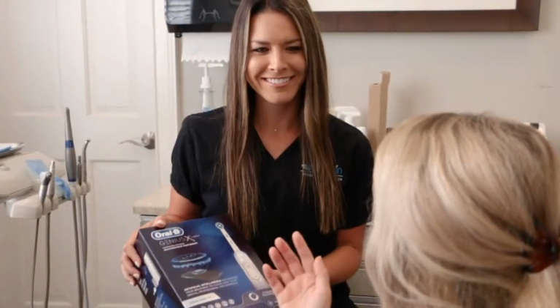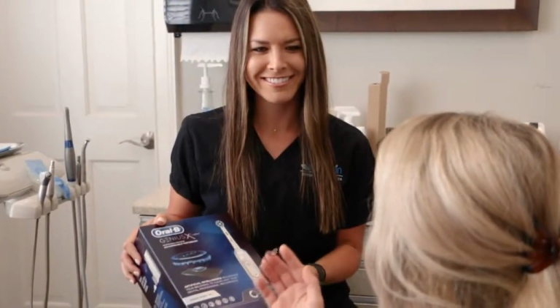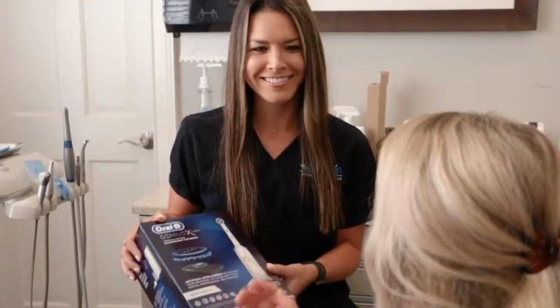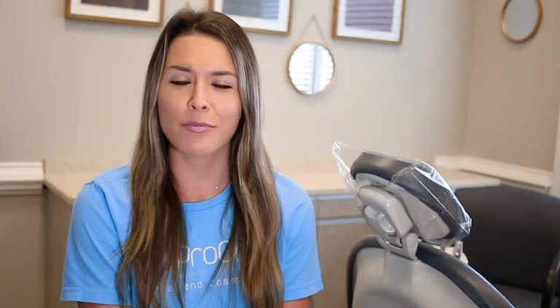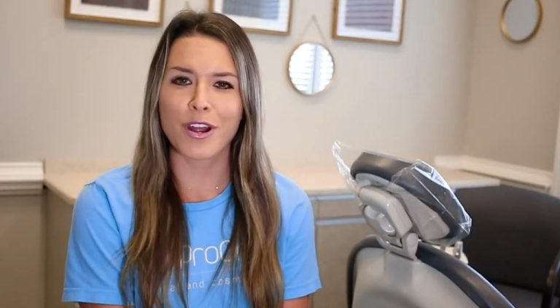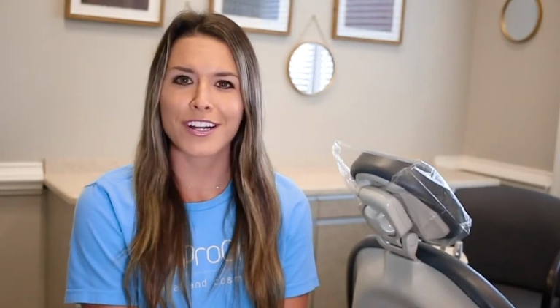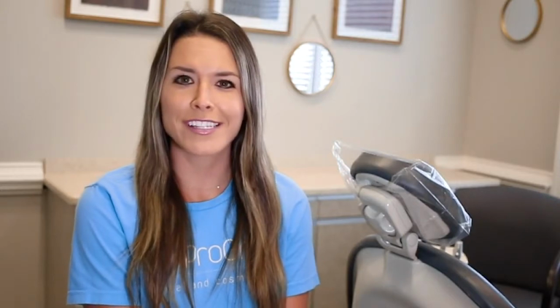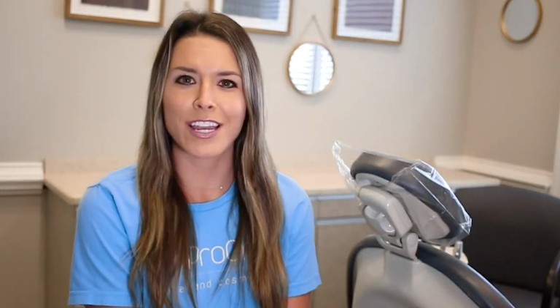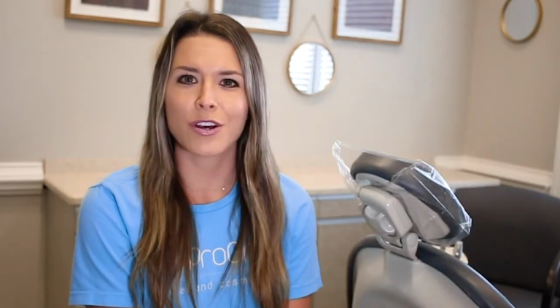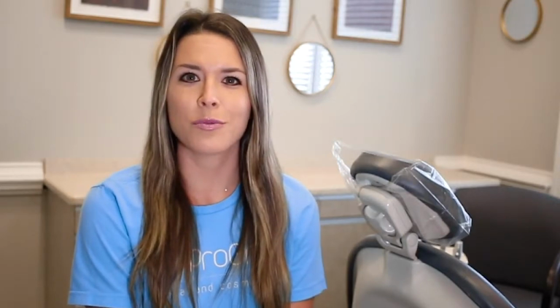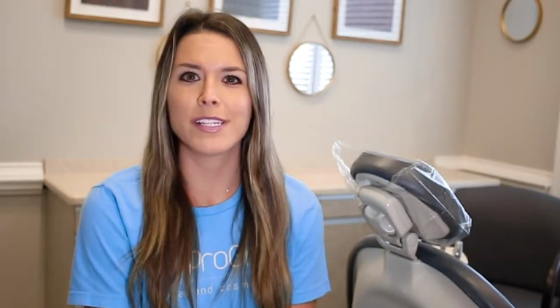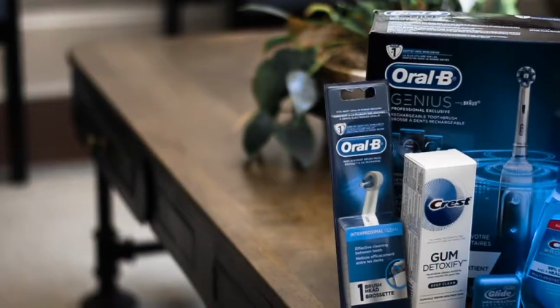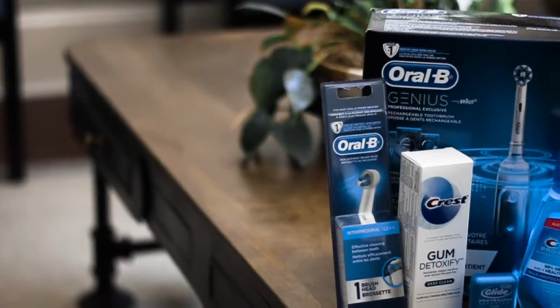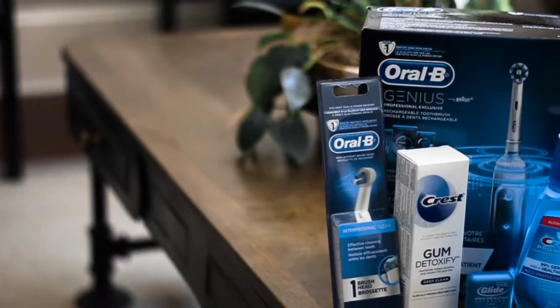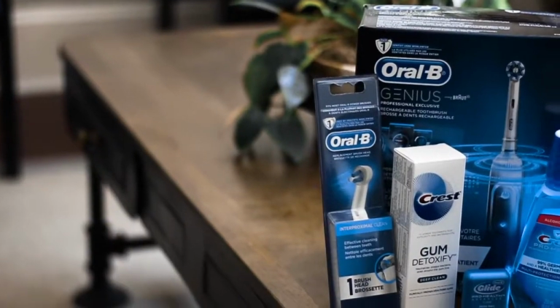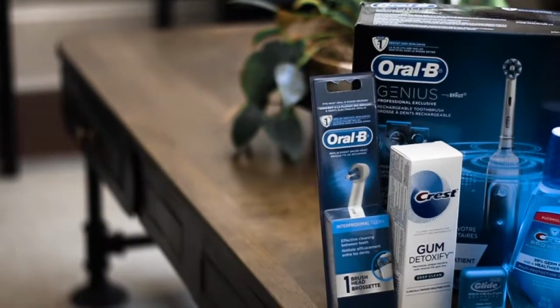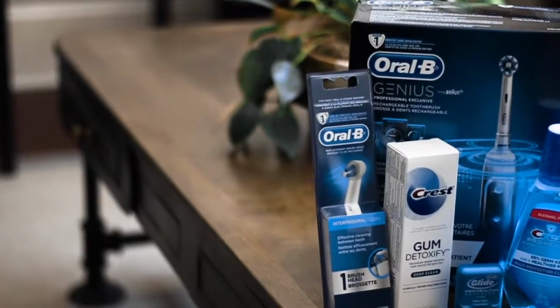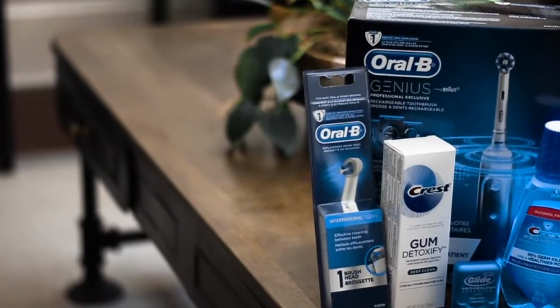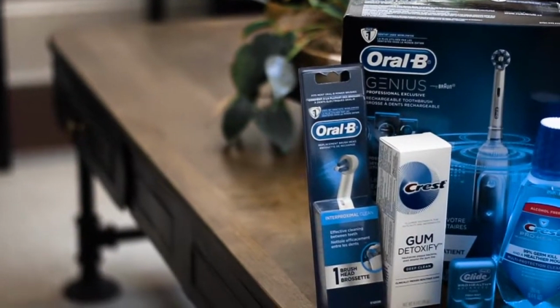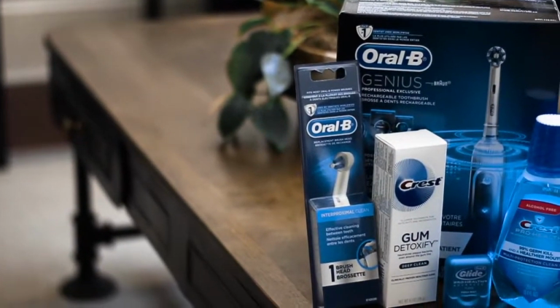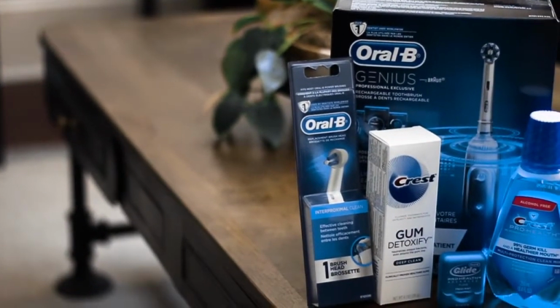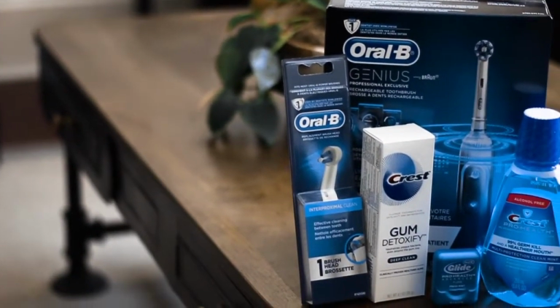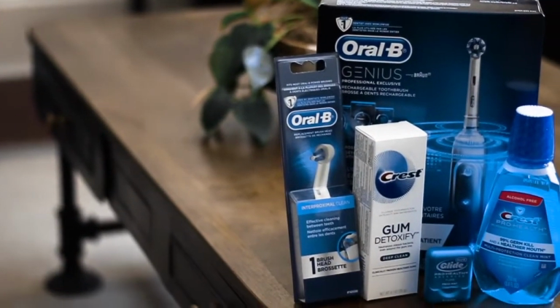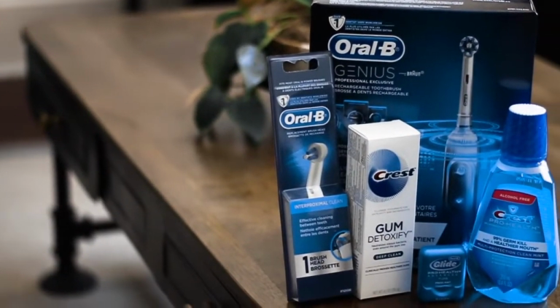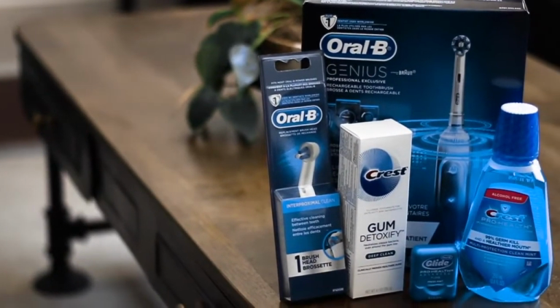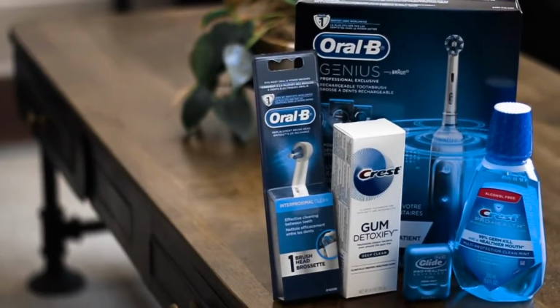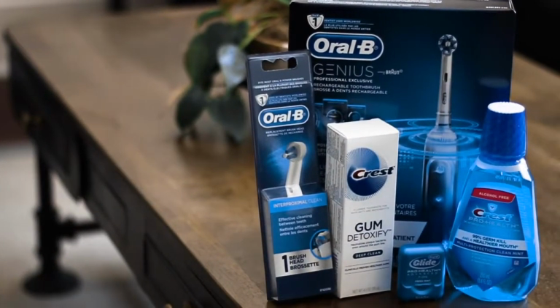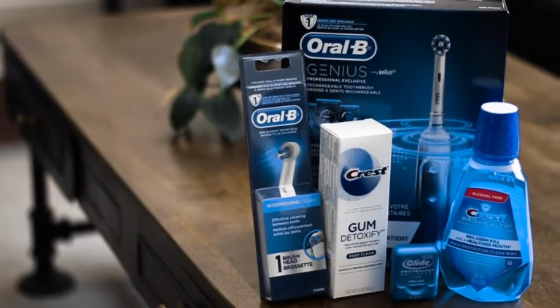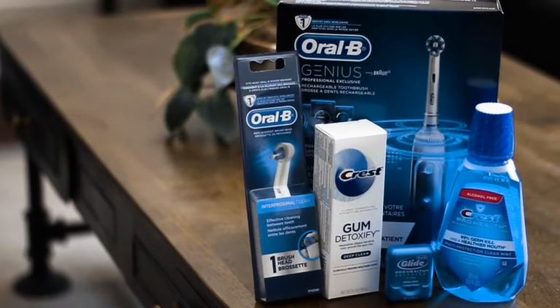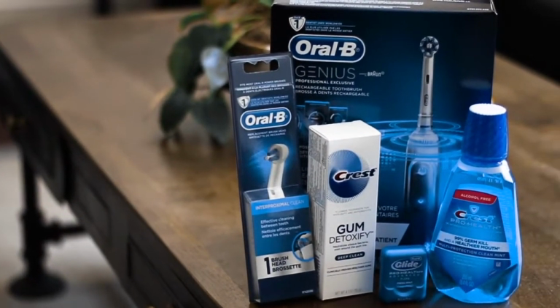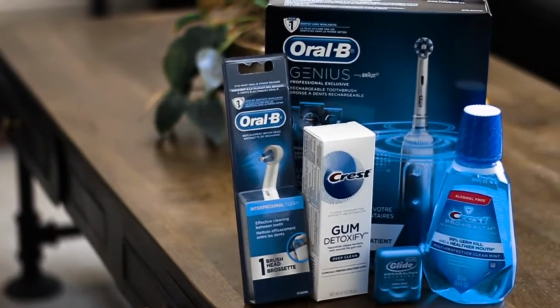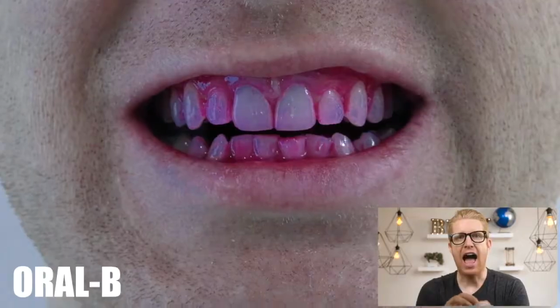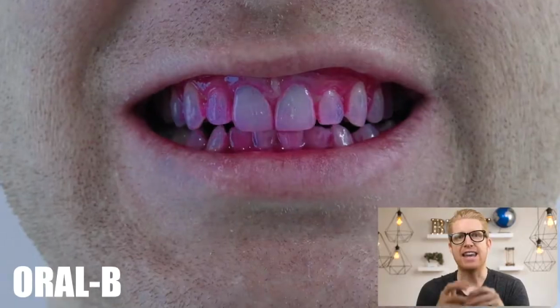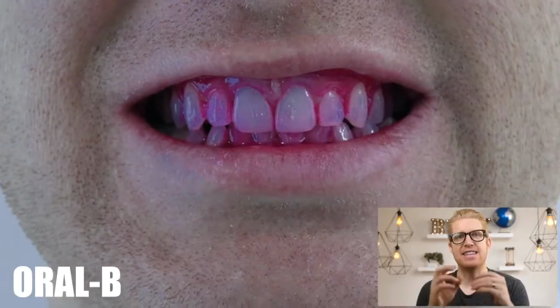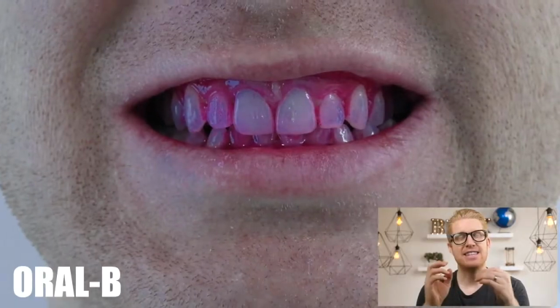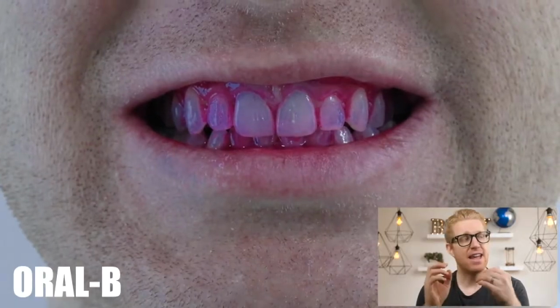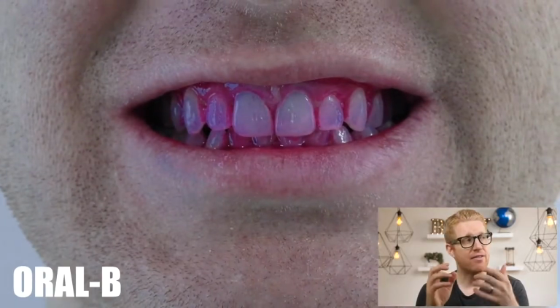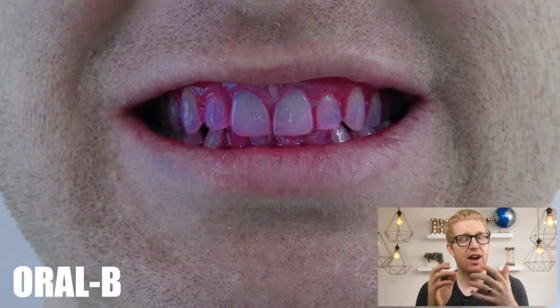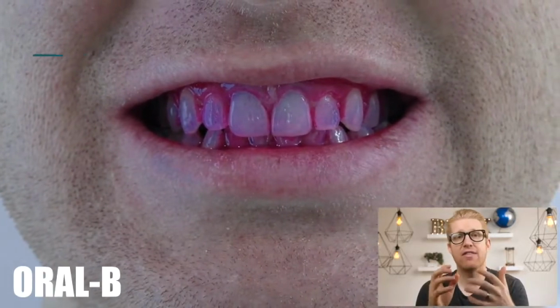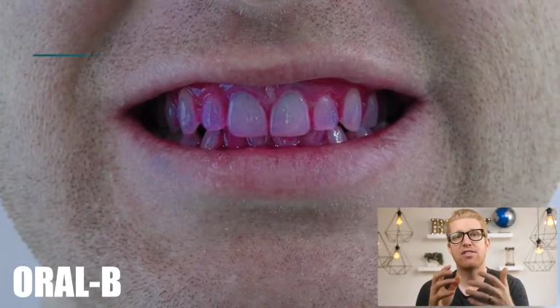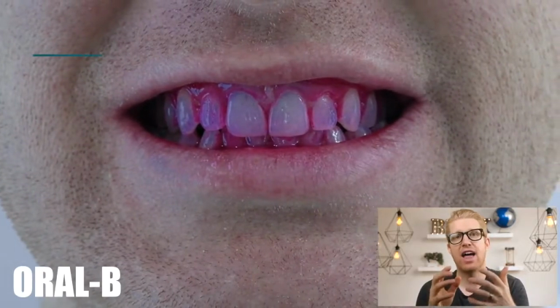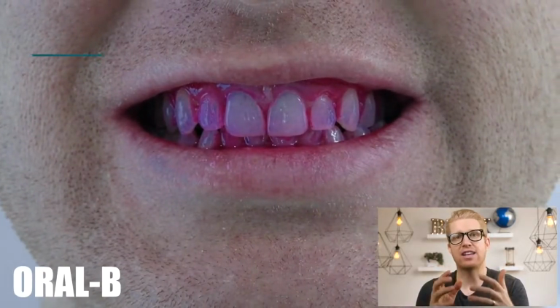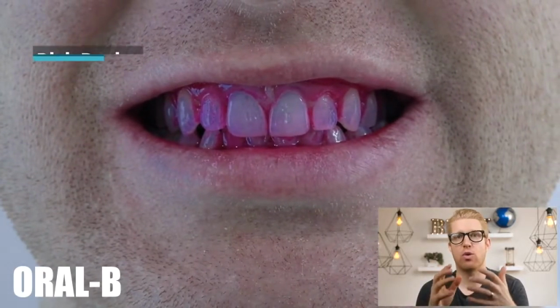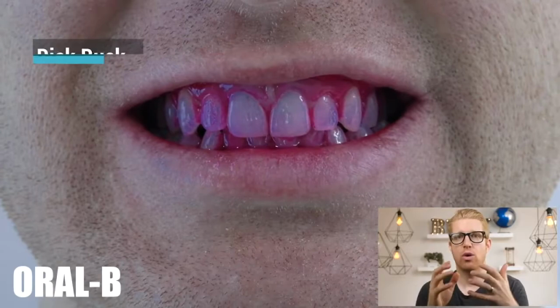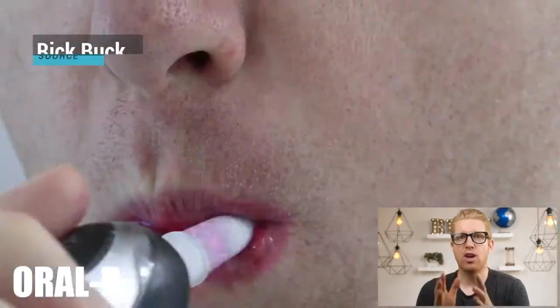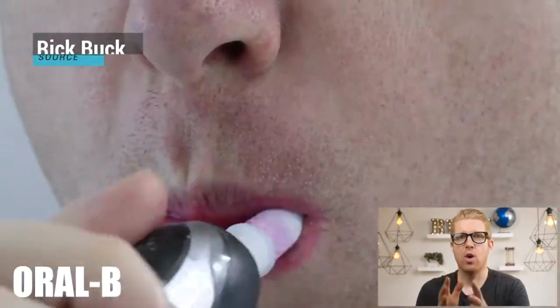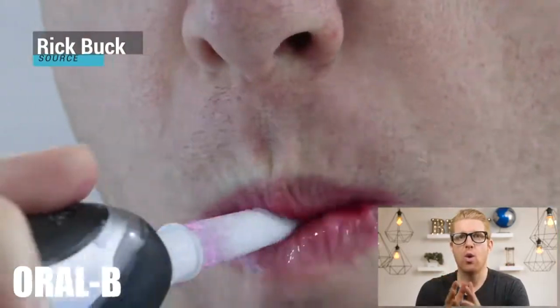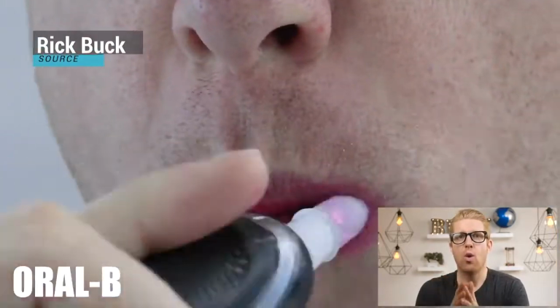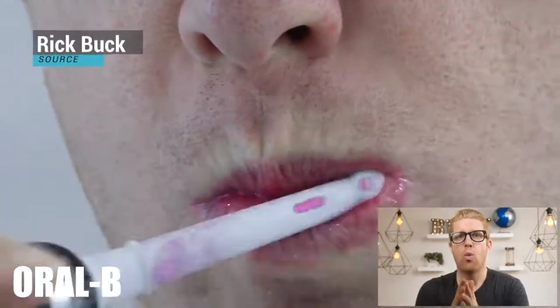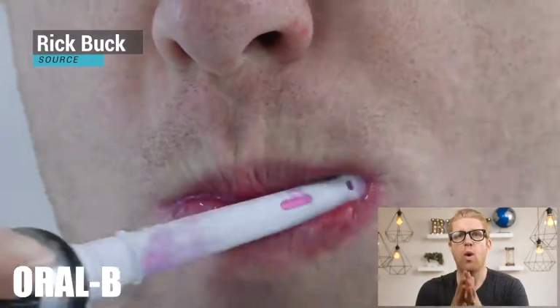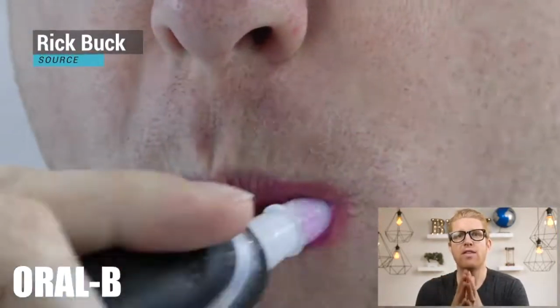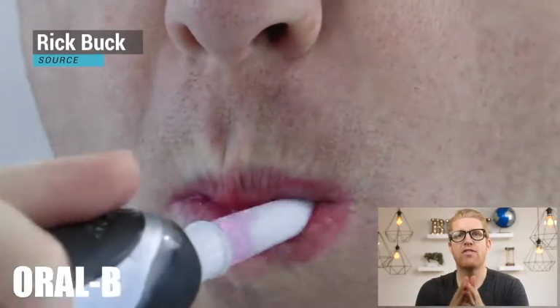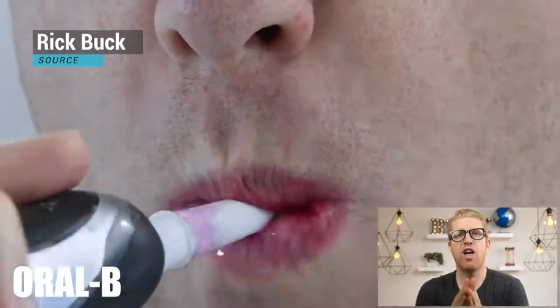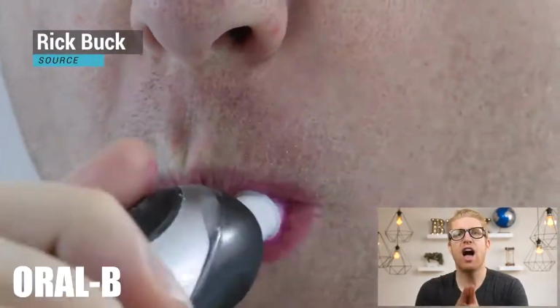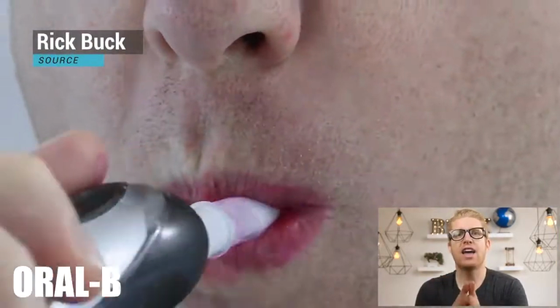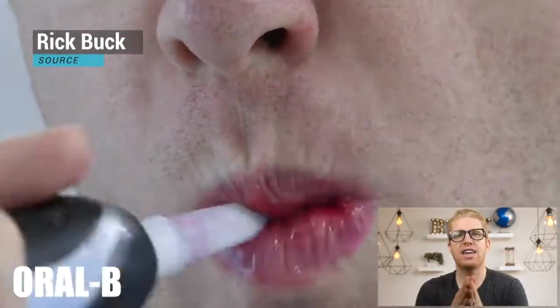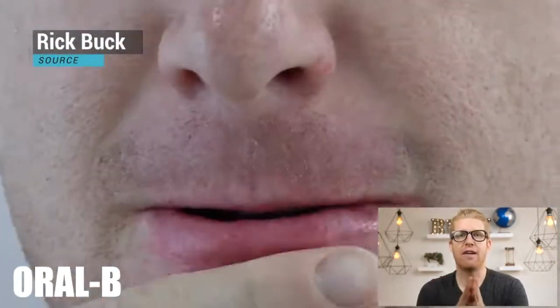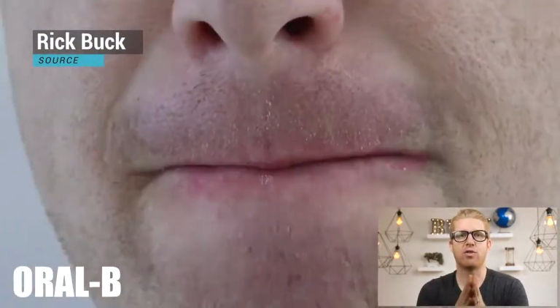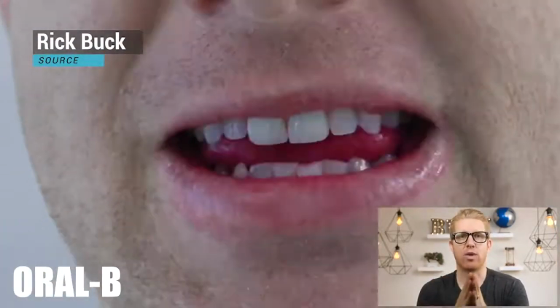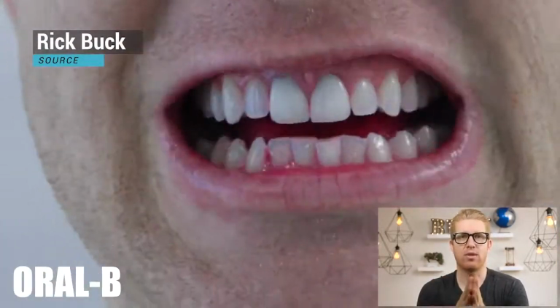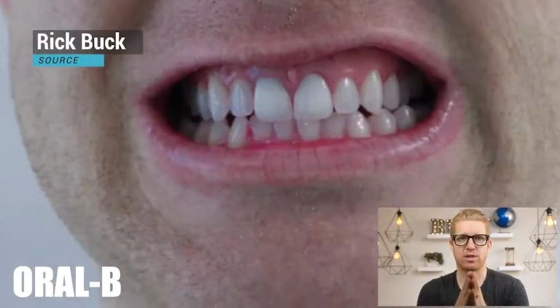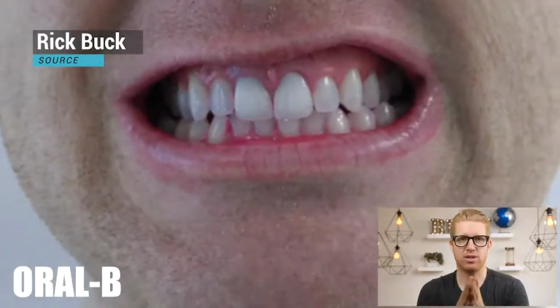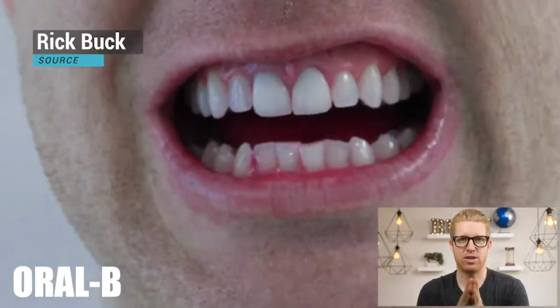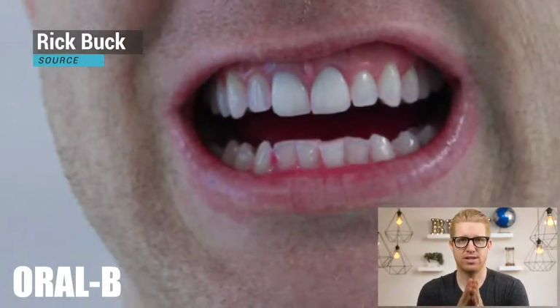Here at Program Dental we sell the Oral-B Genius electric toothbrush. The Oral-B Genius takes off a month's worth of plaque in three days.